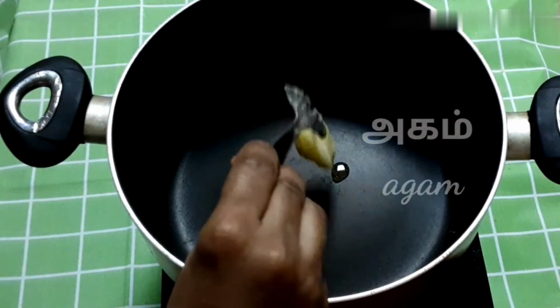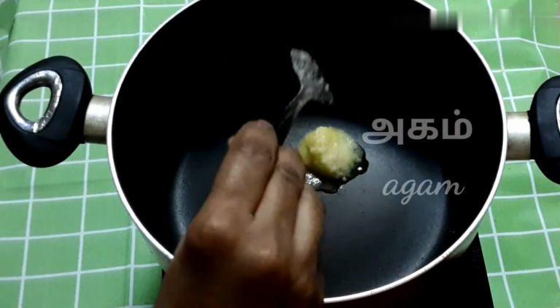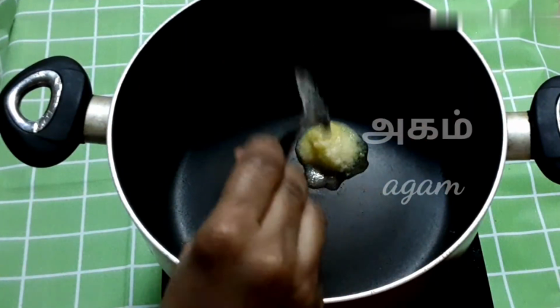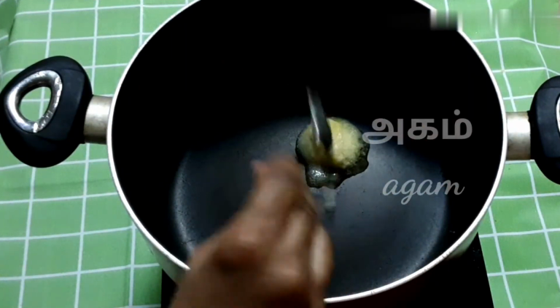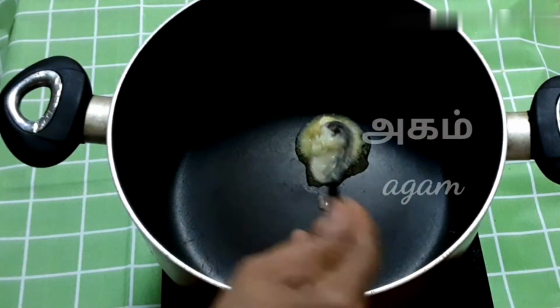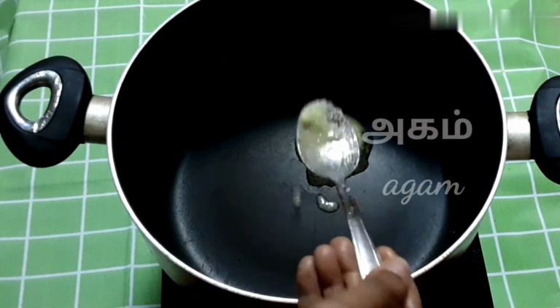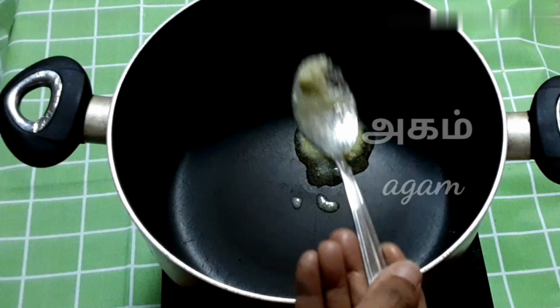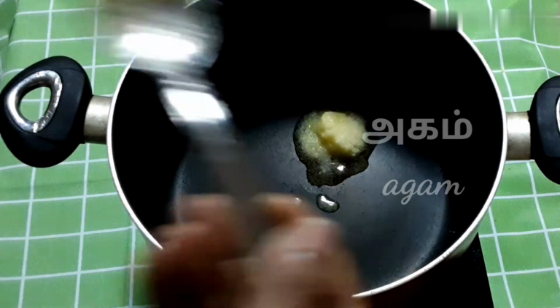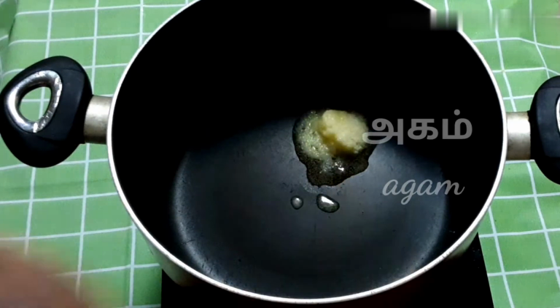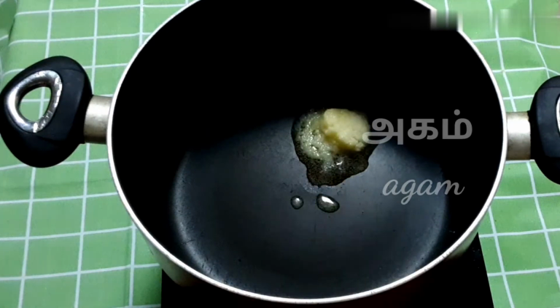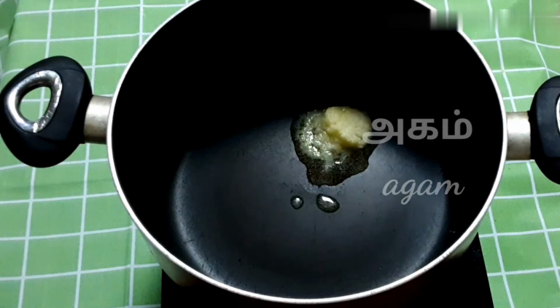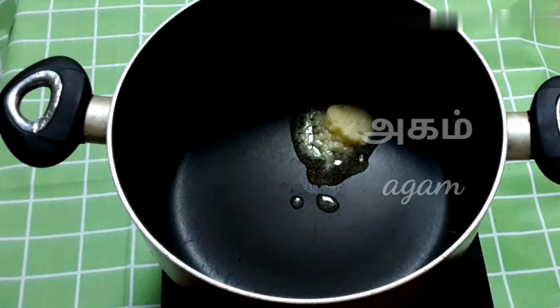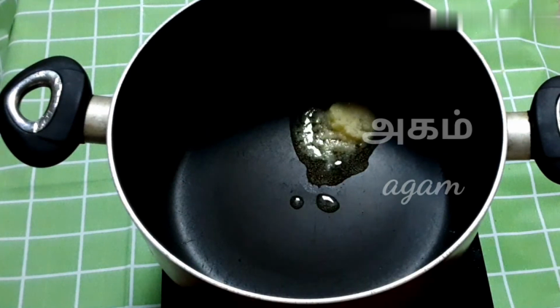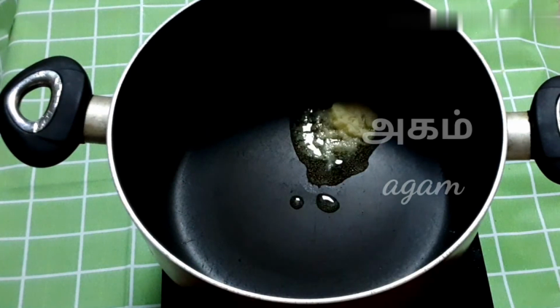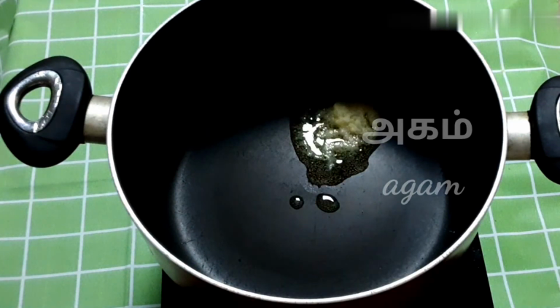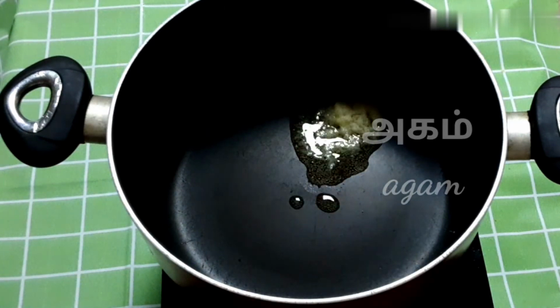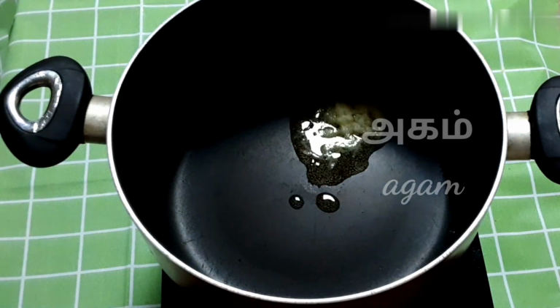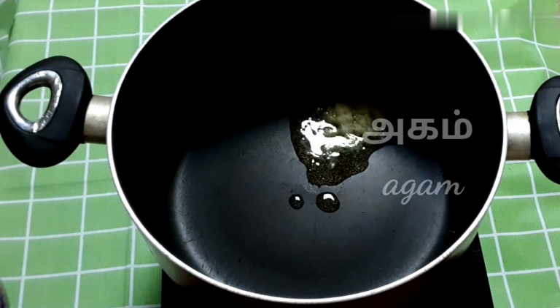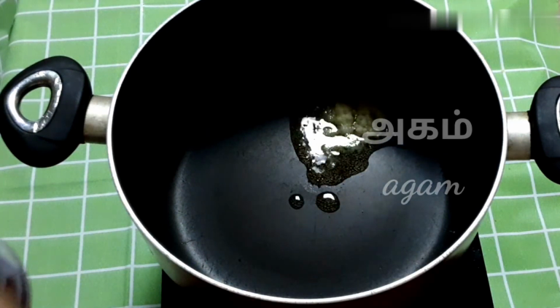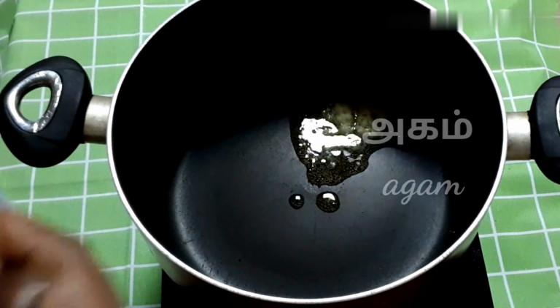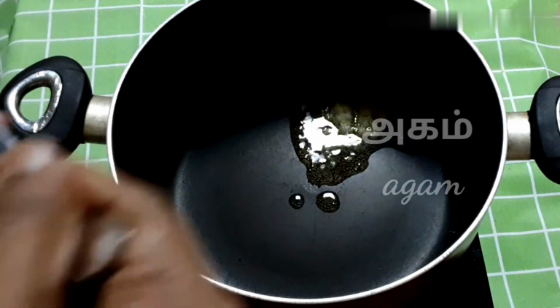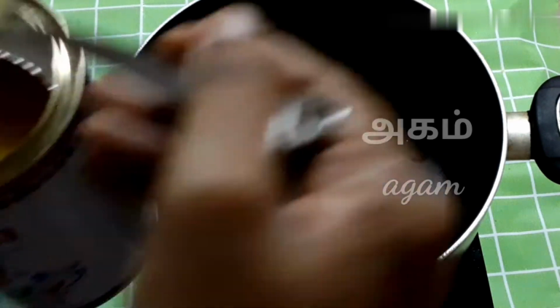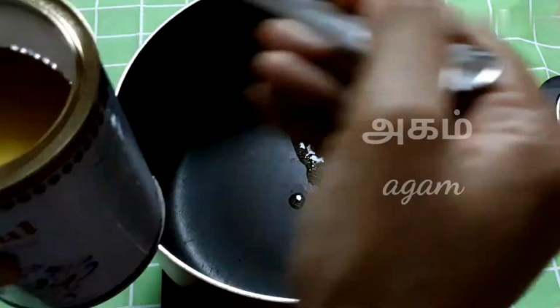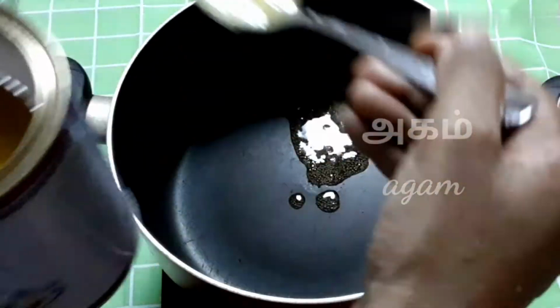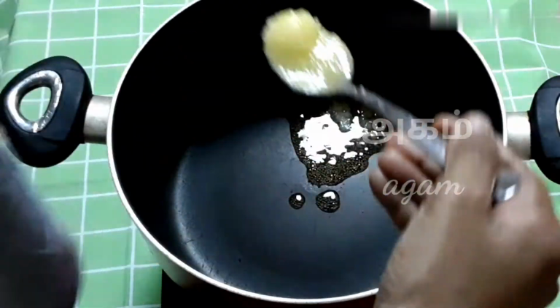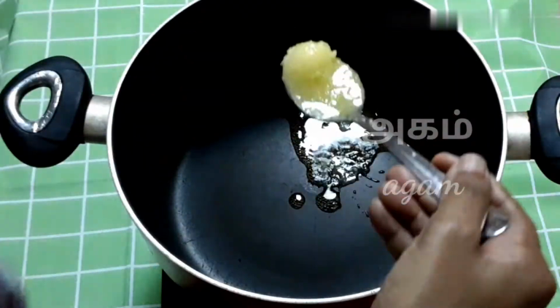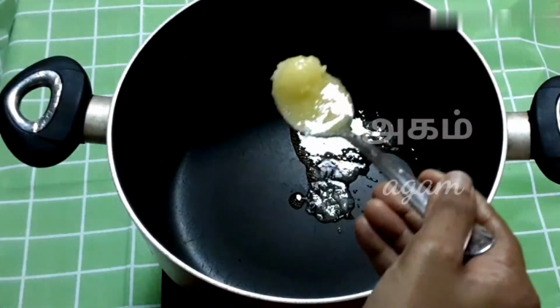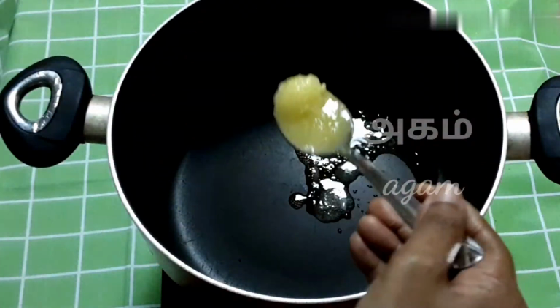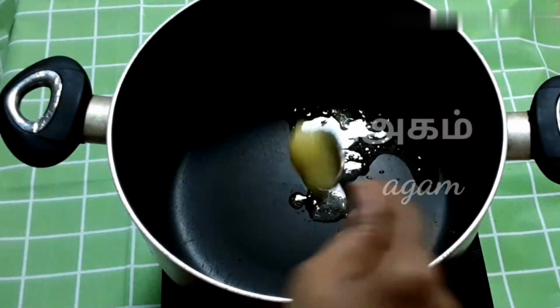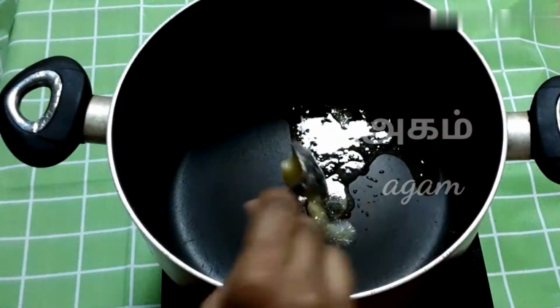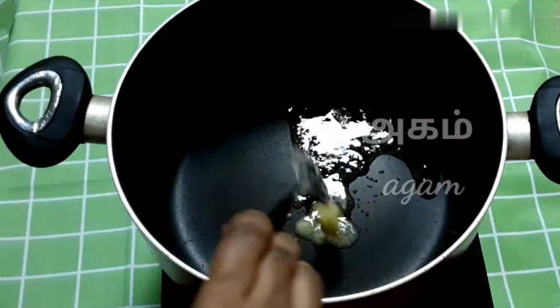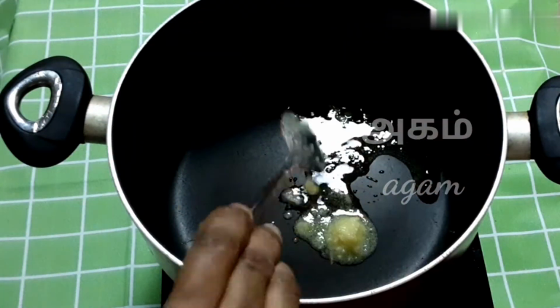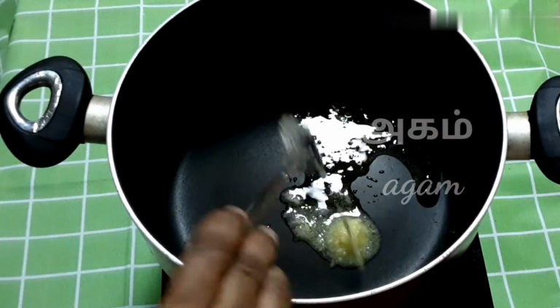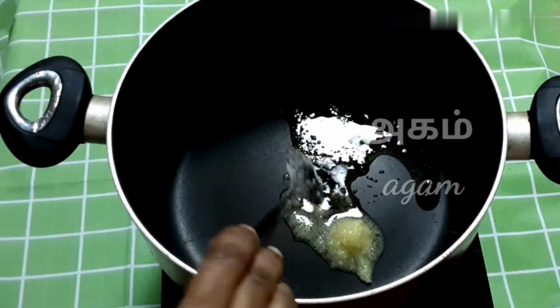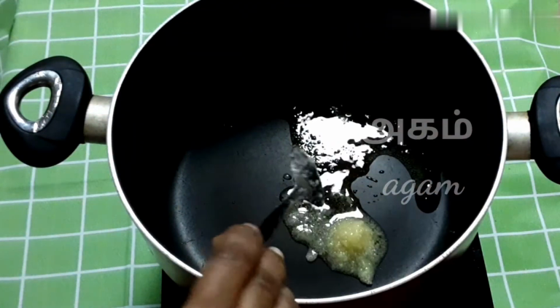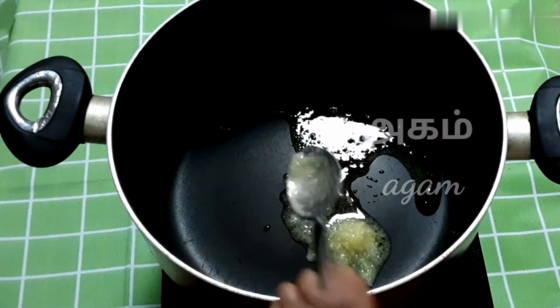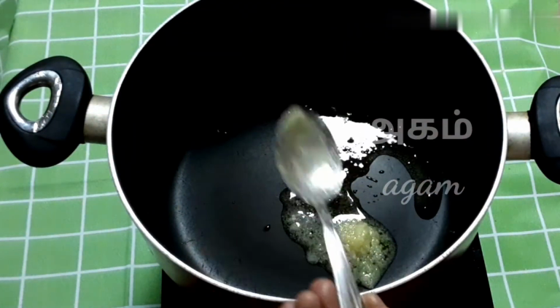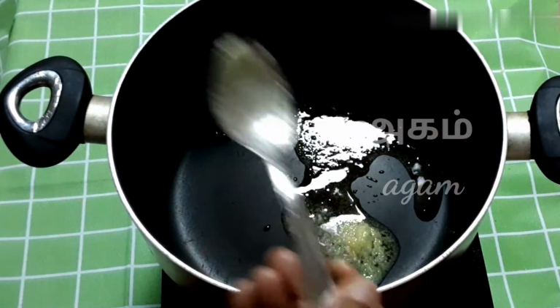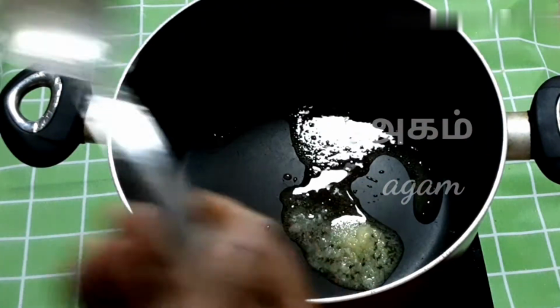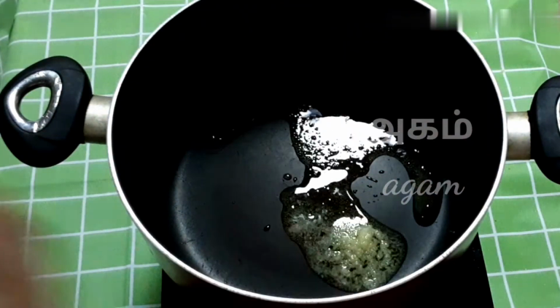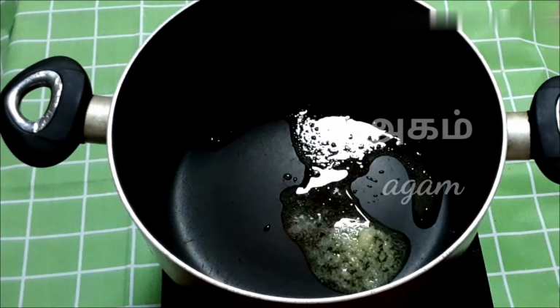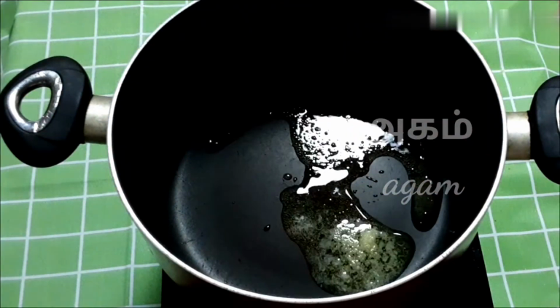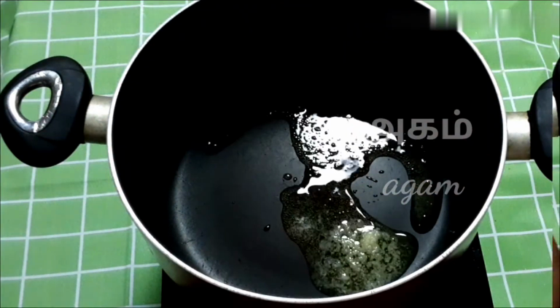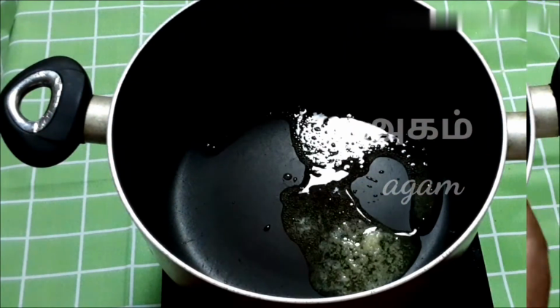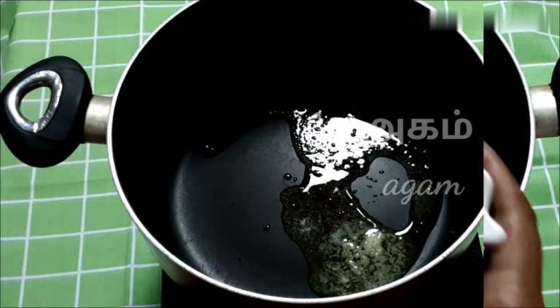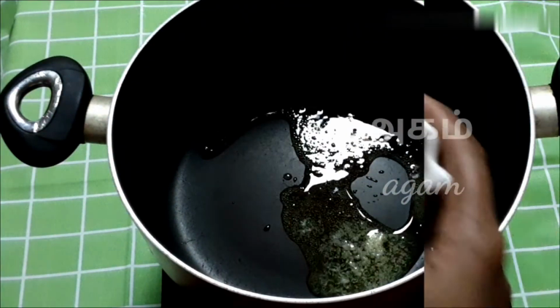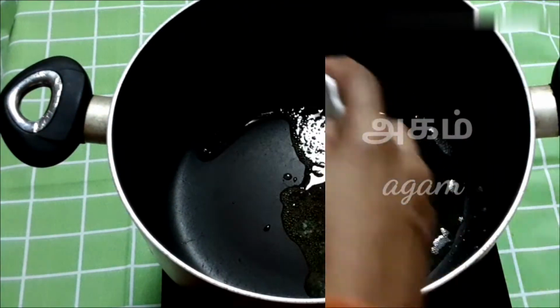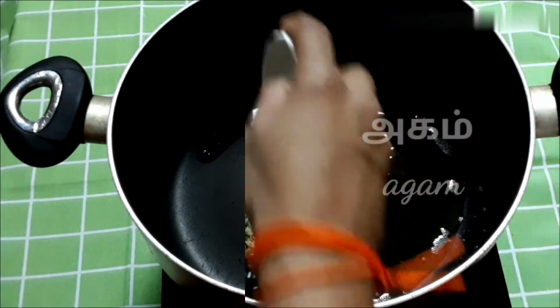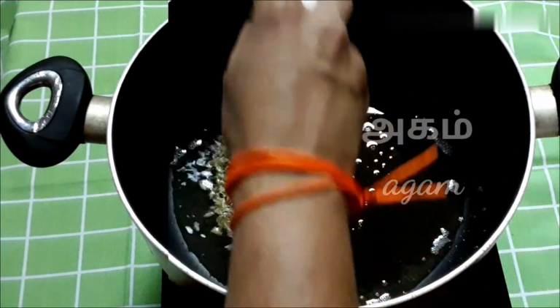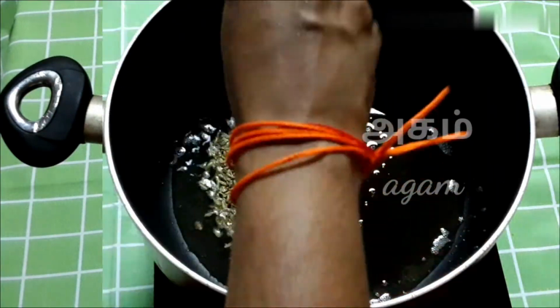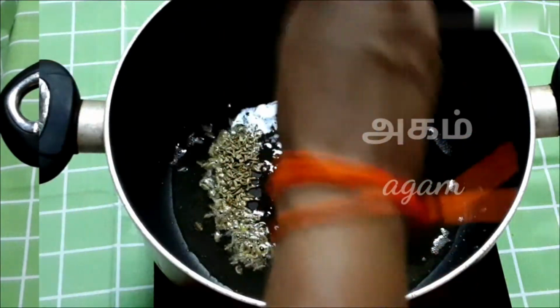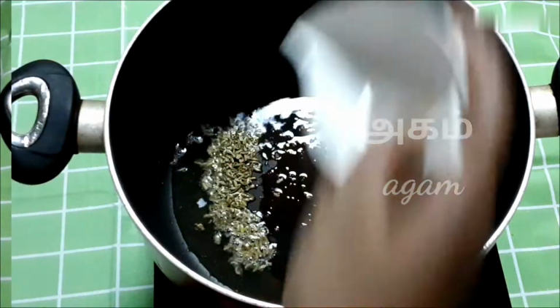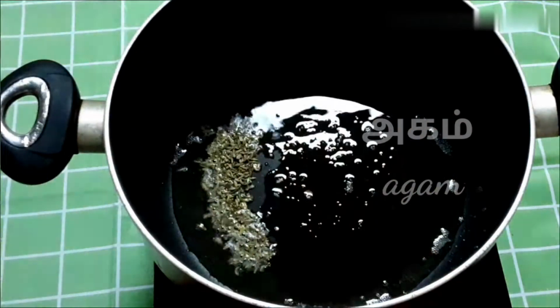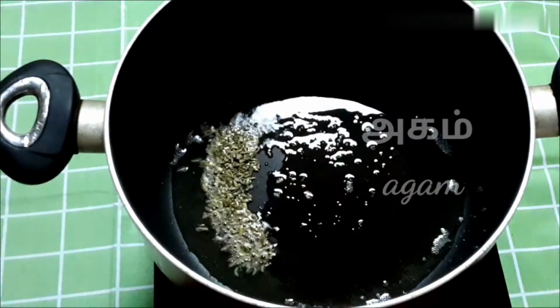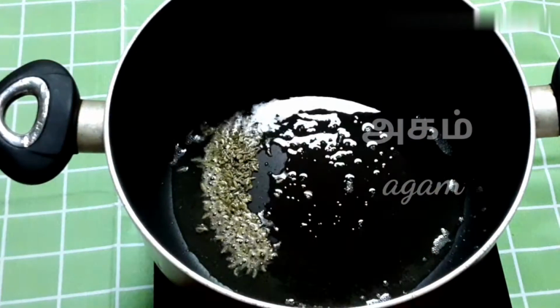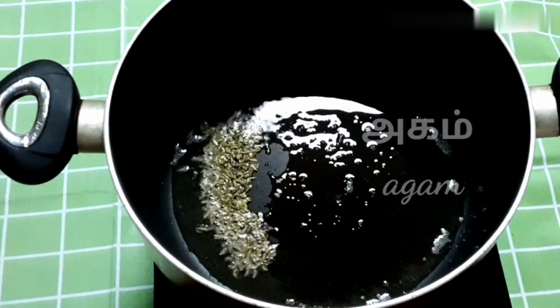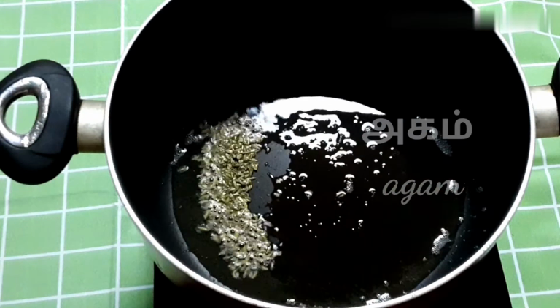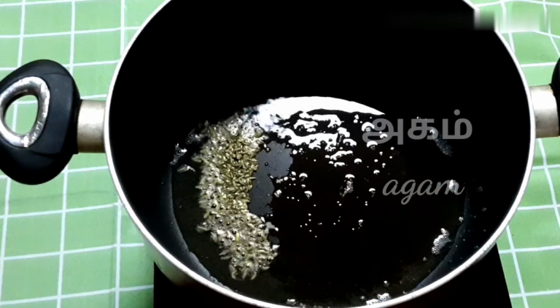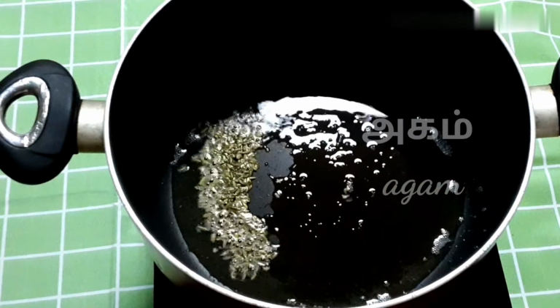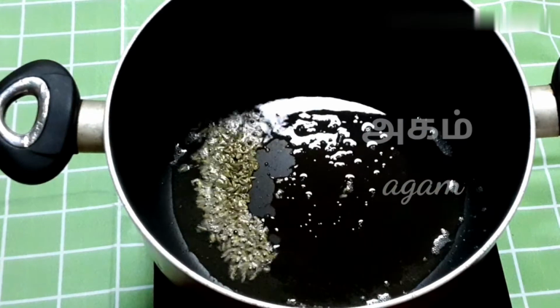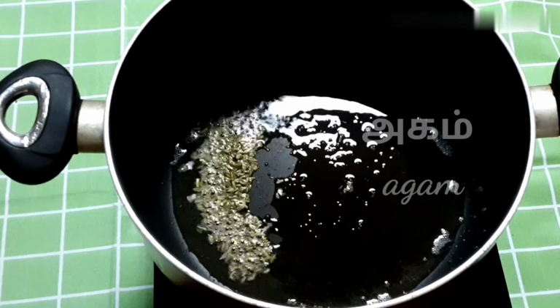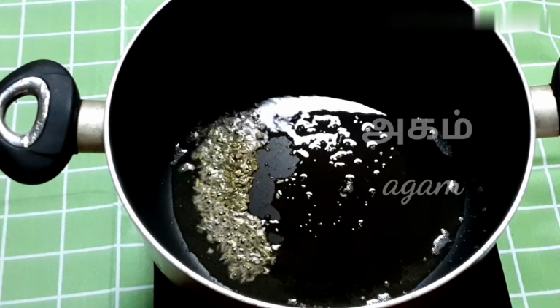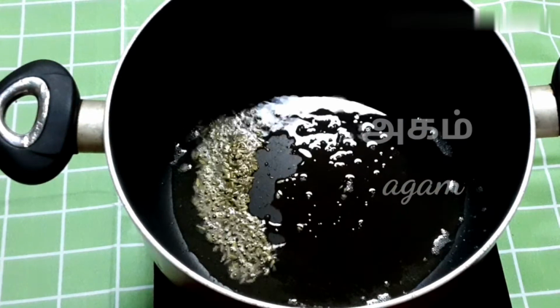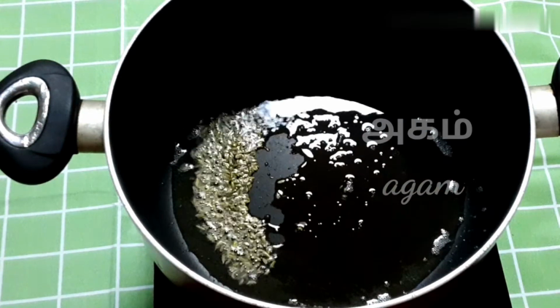We have to add some salt. We have to add some masala items.